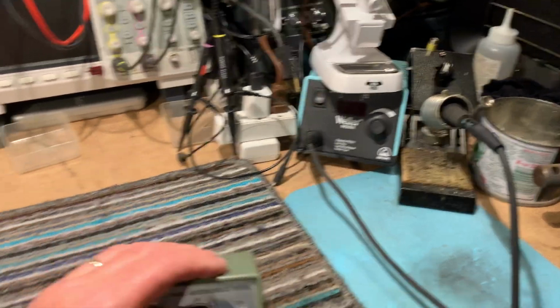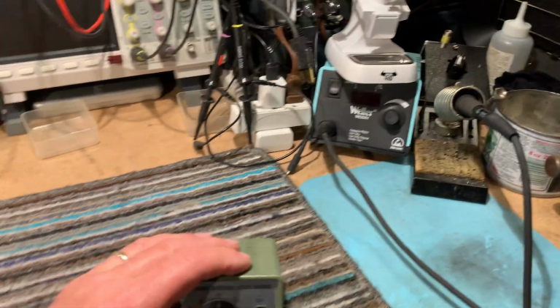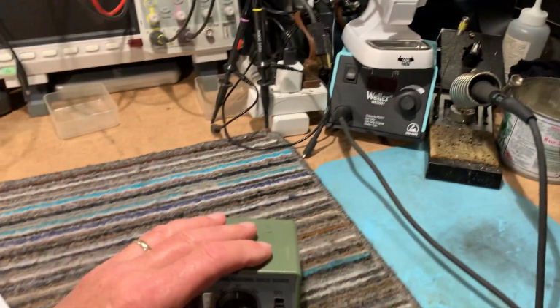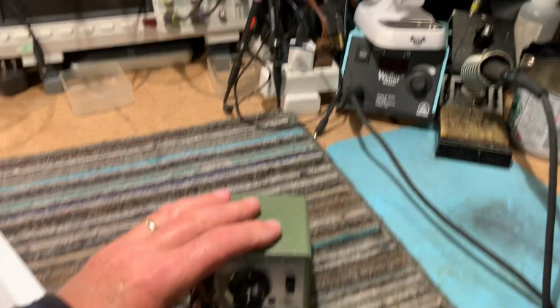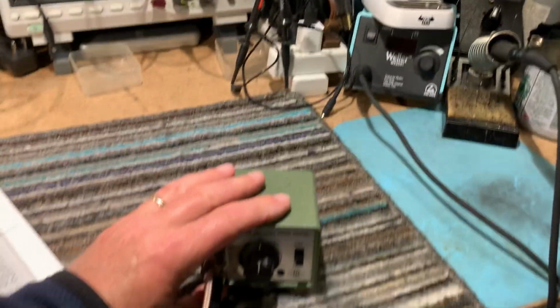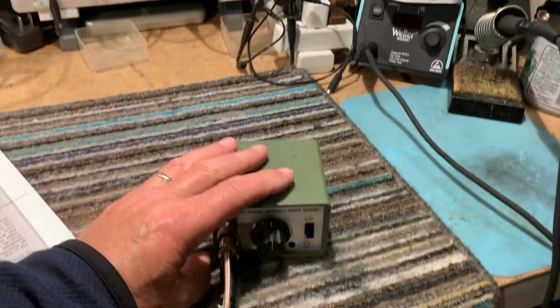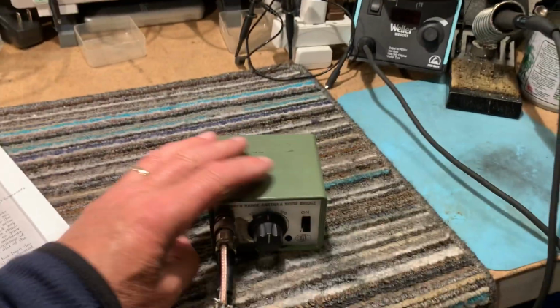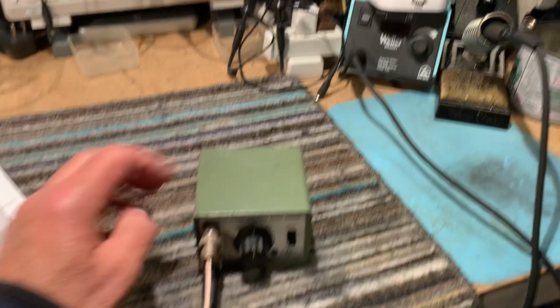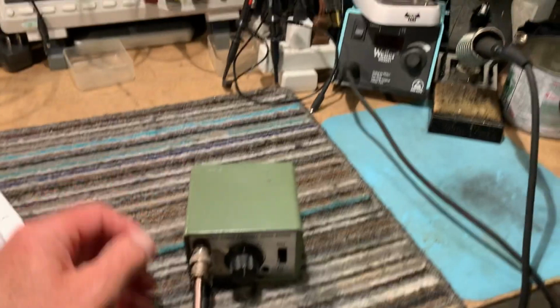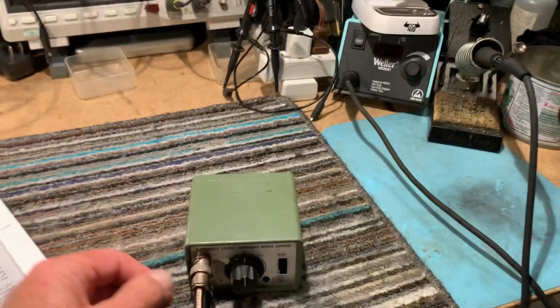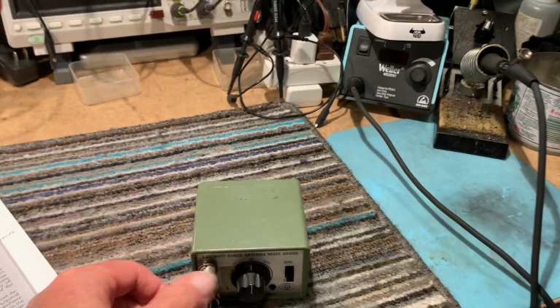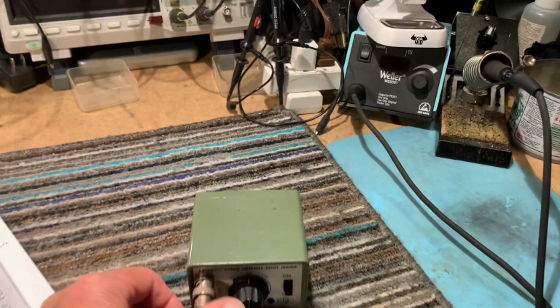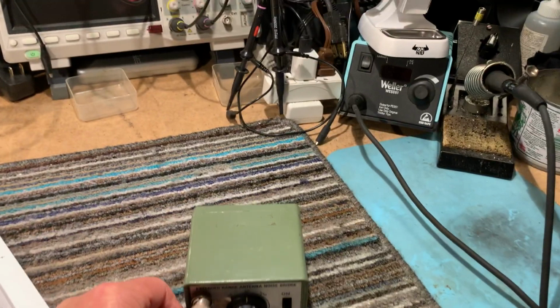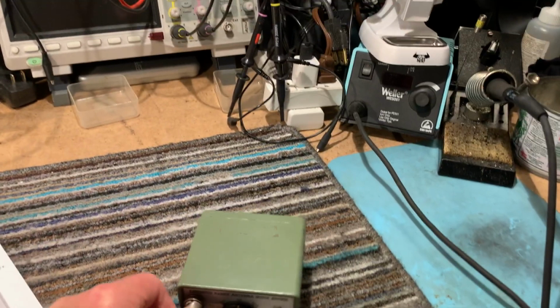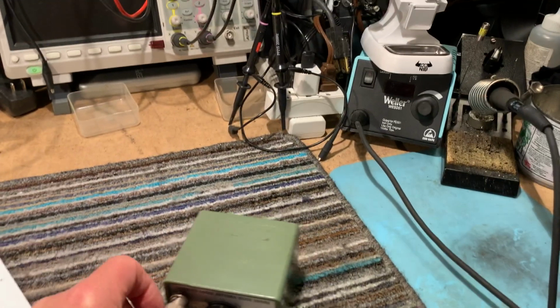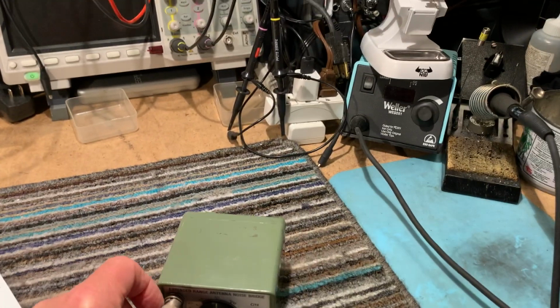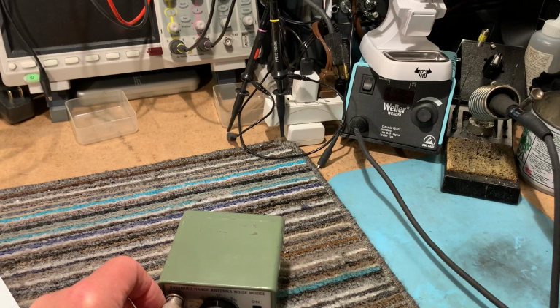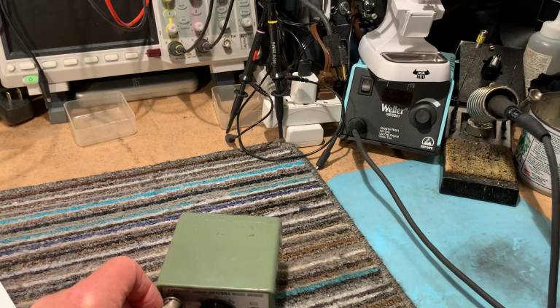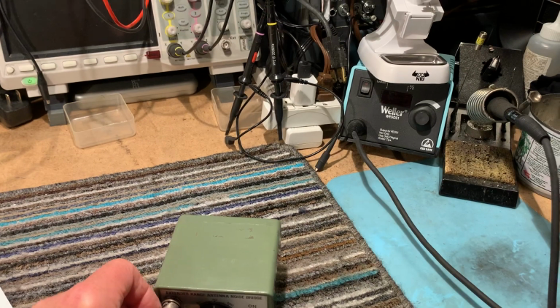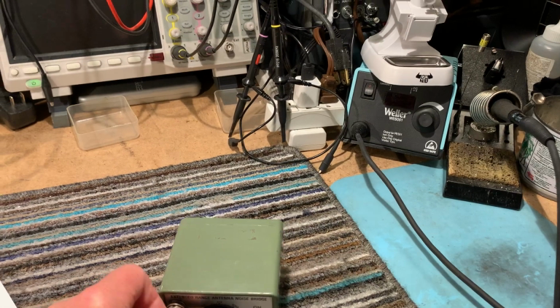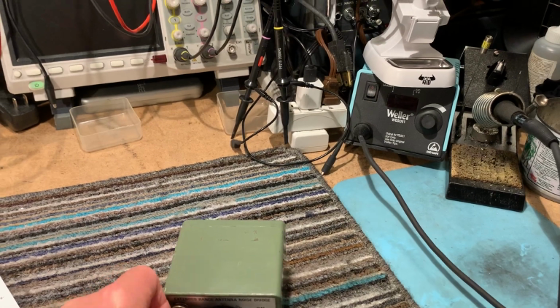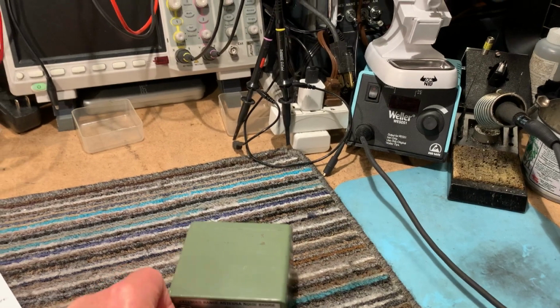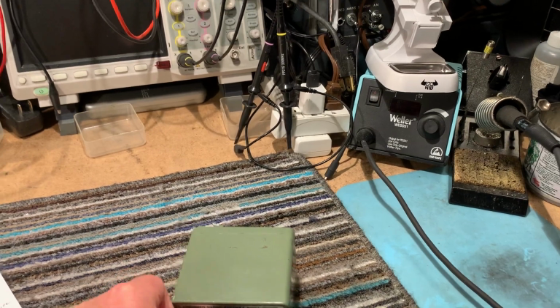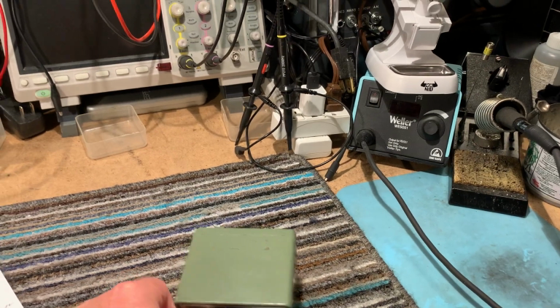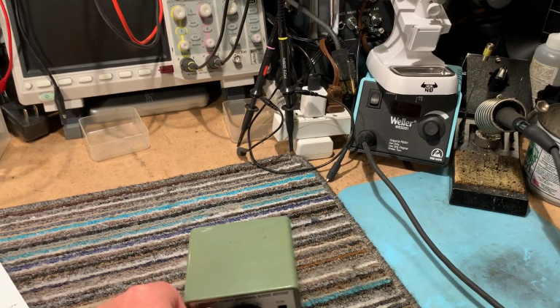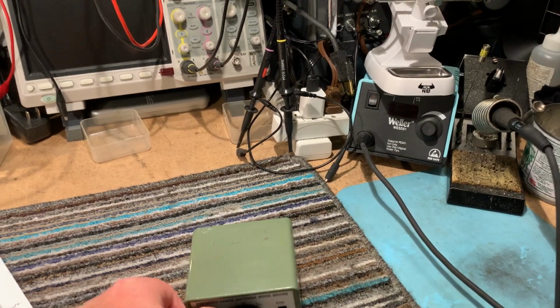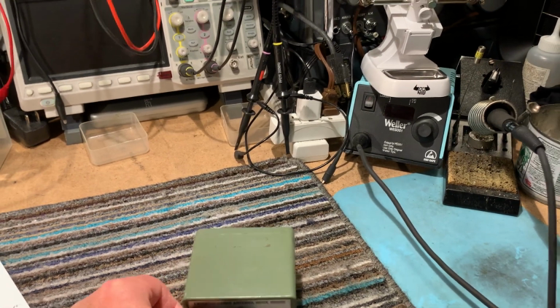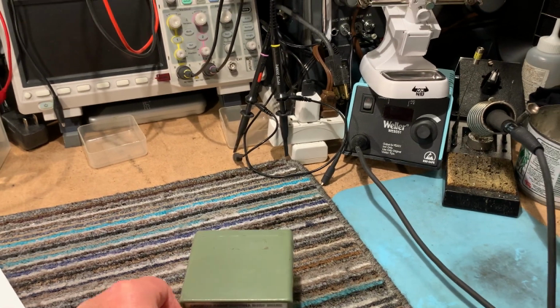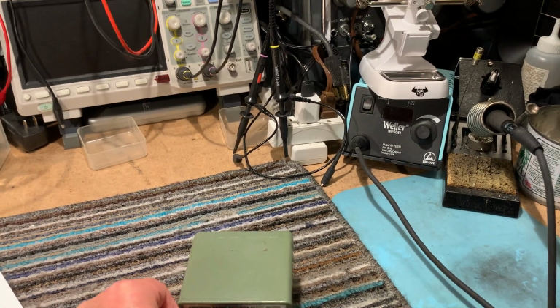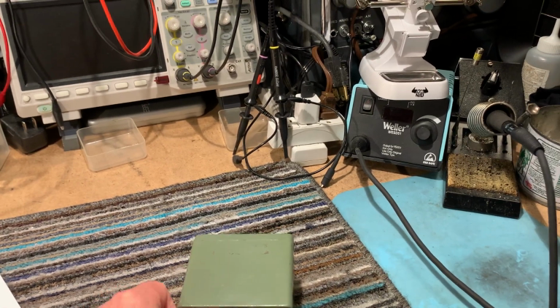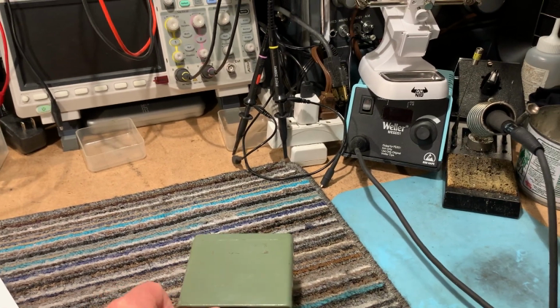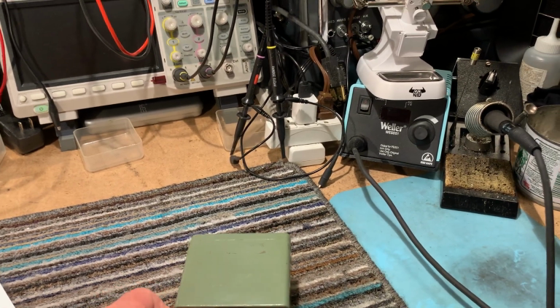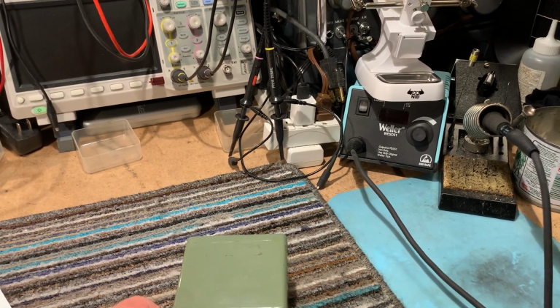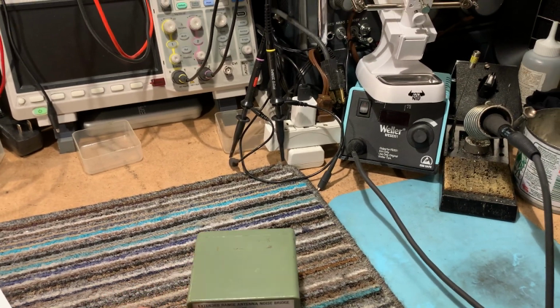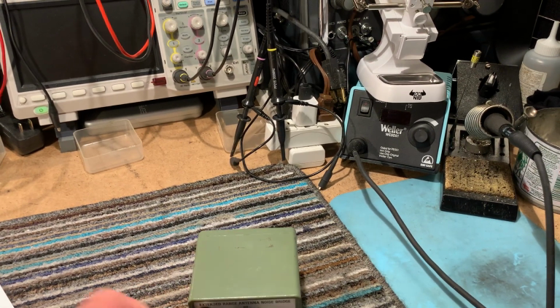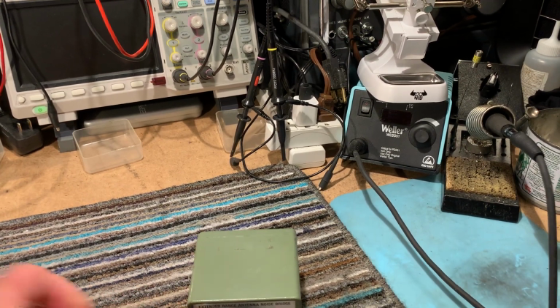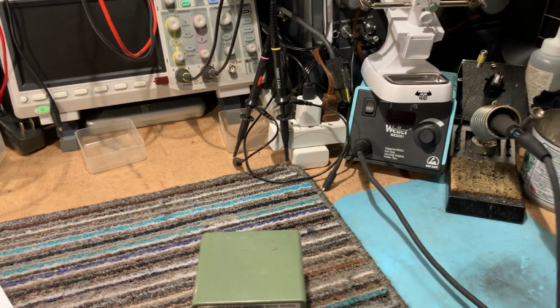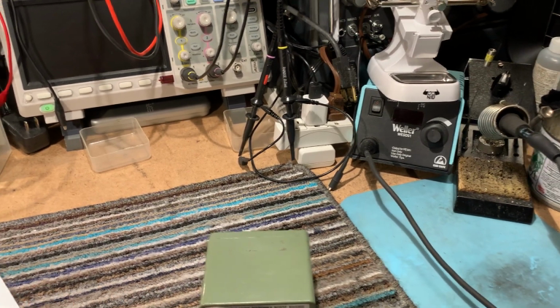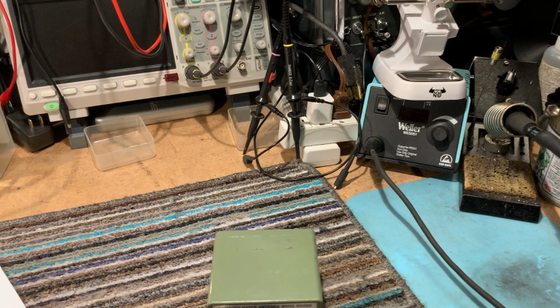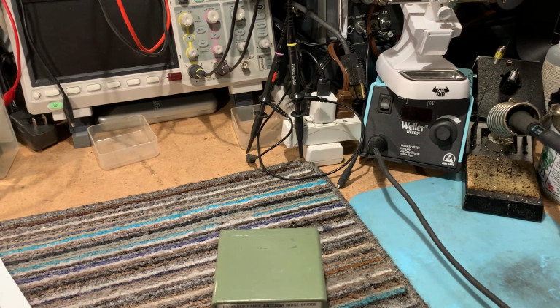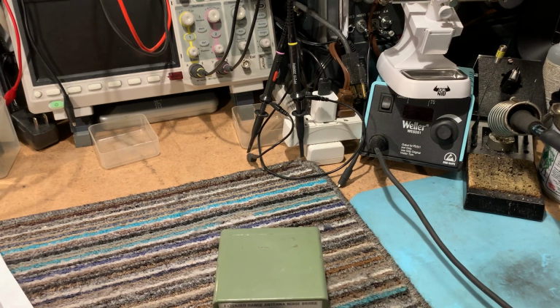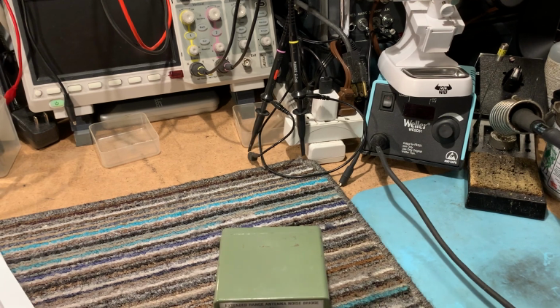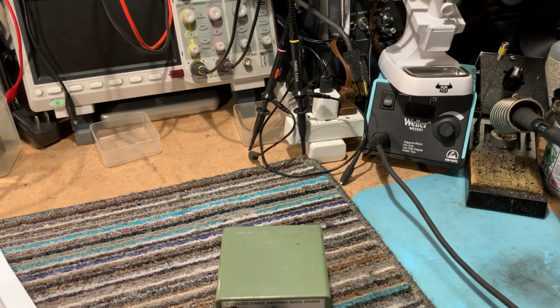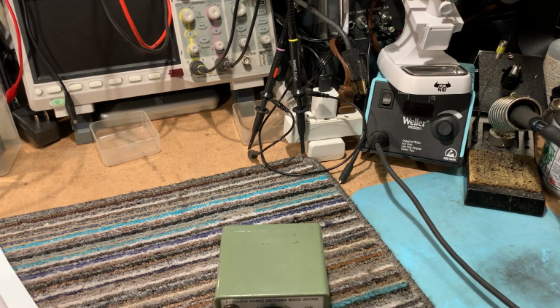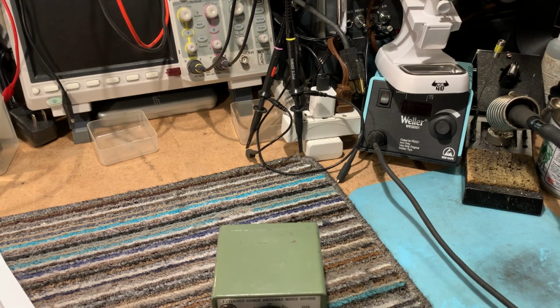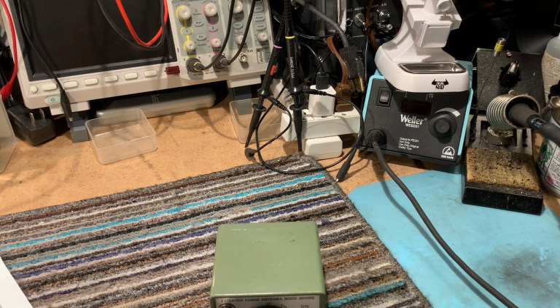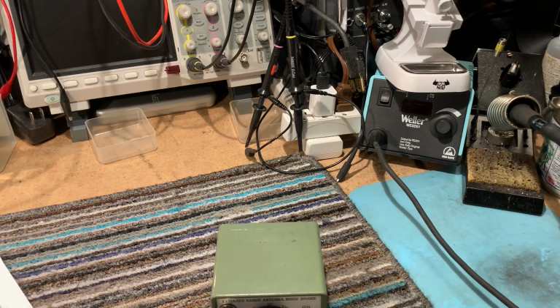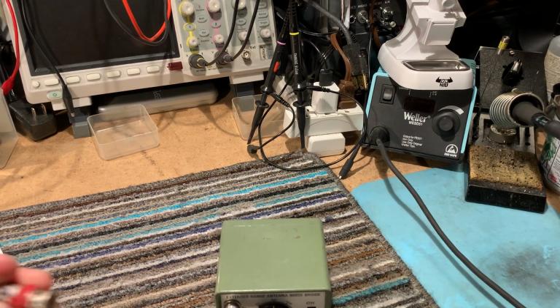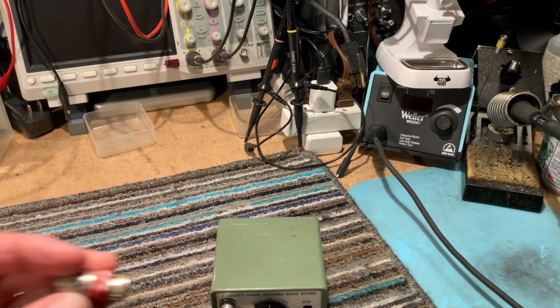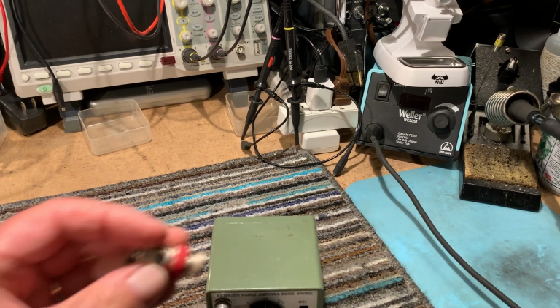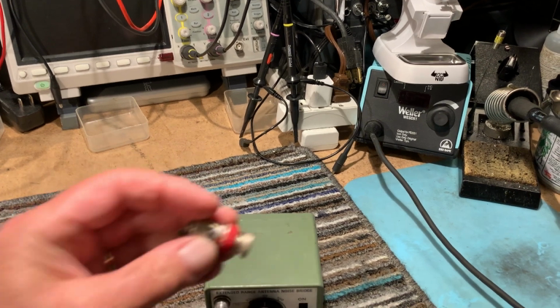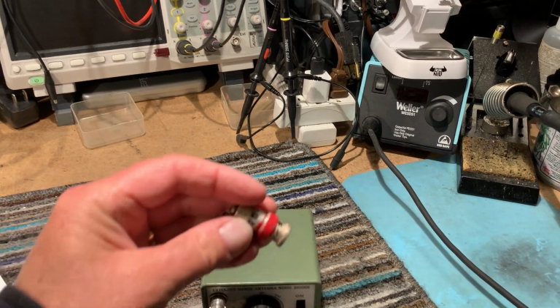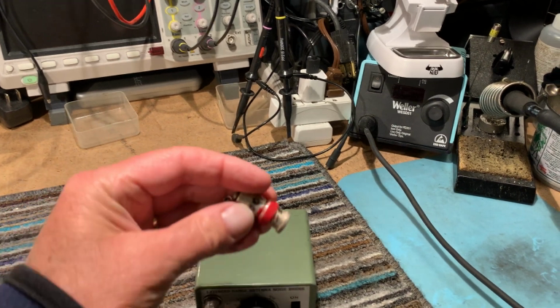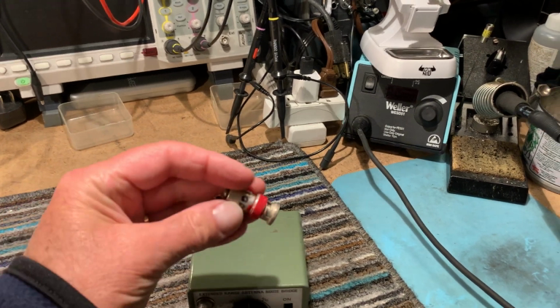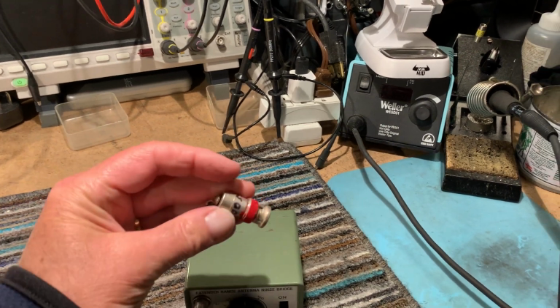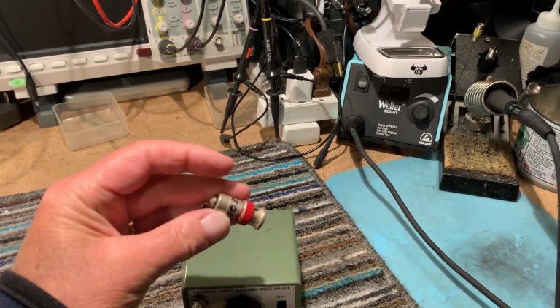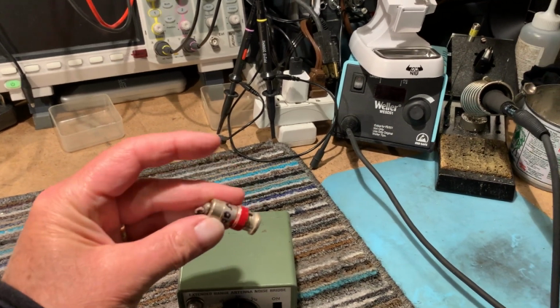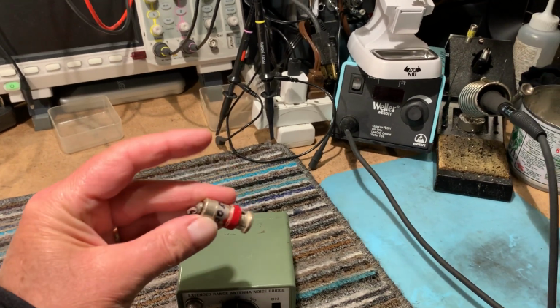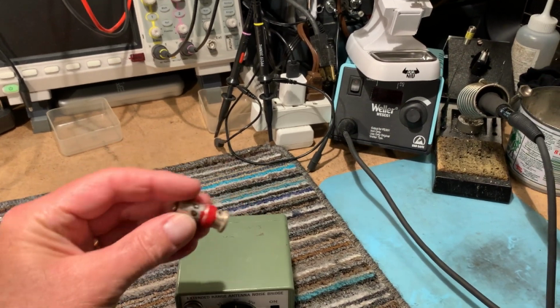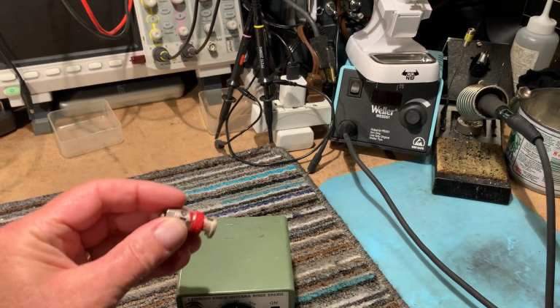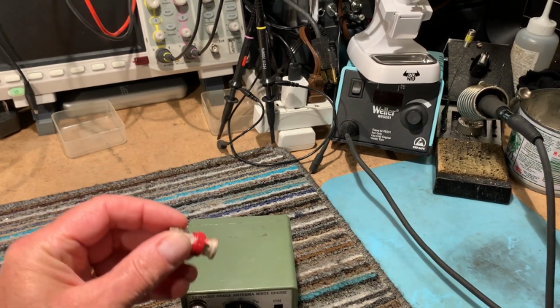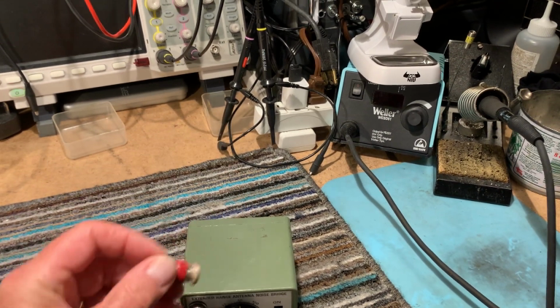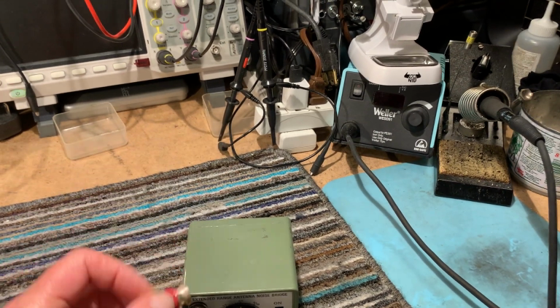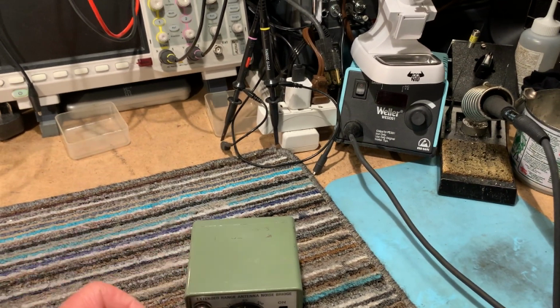There's definitely a distinct null at 50 ohms there. I'll try some different impedances — this is a 100-ohm dummy load, I'll just put this on.